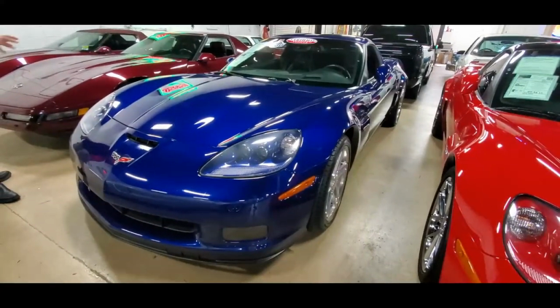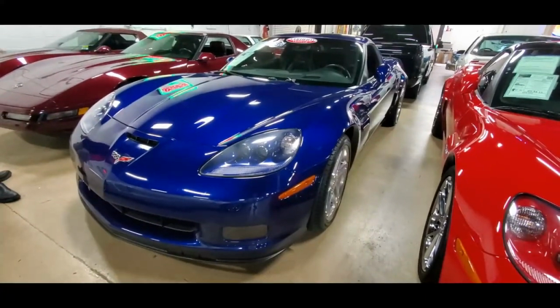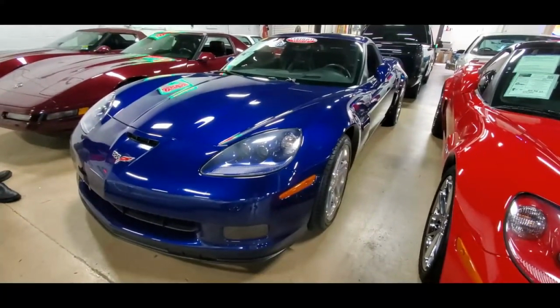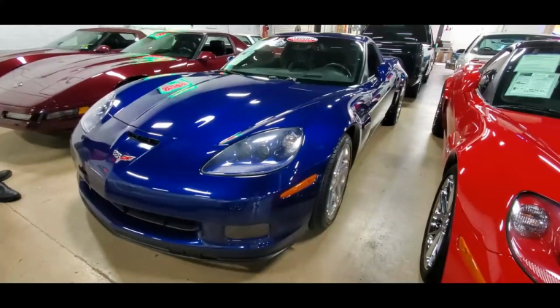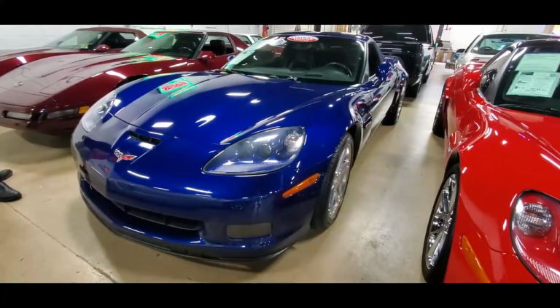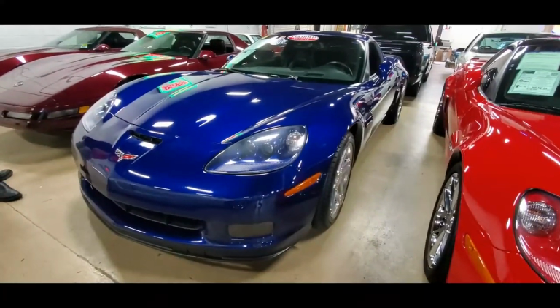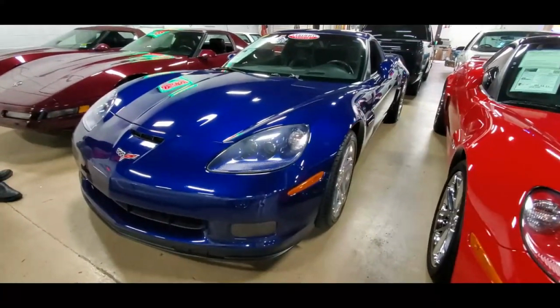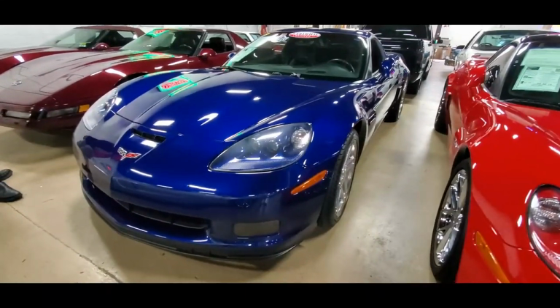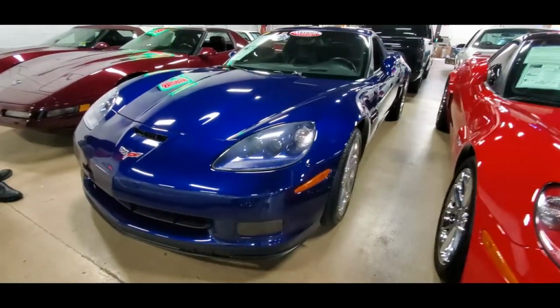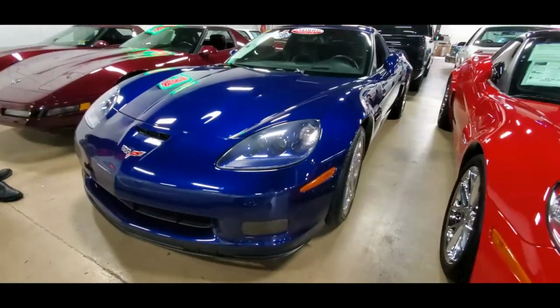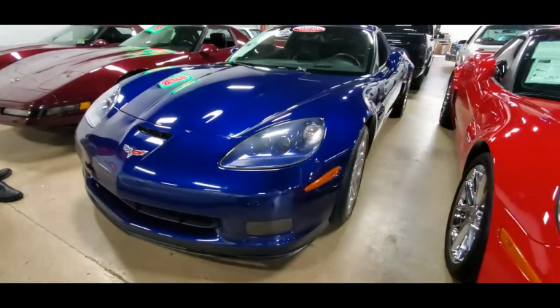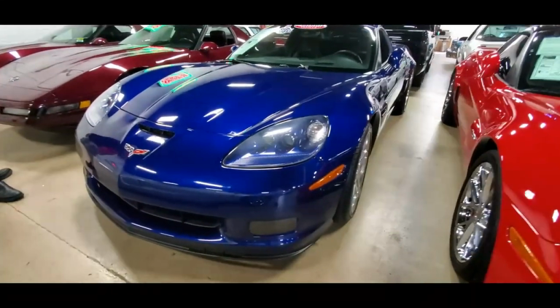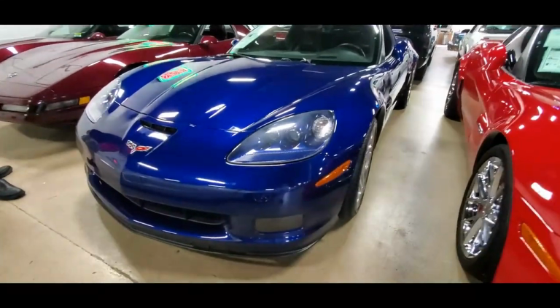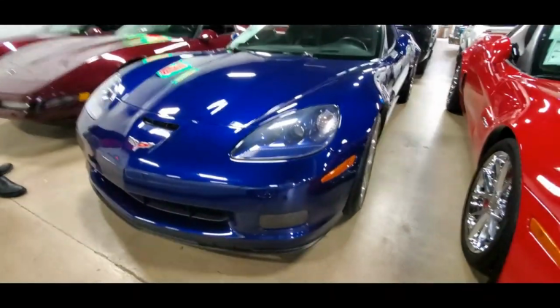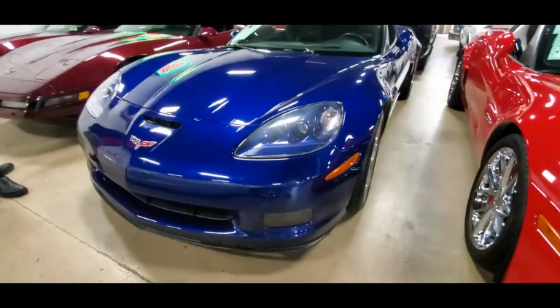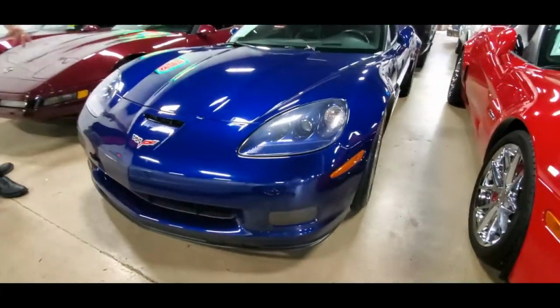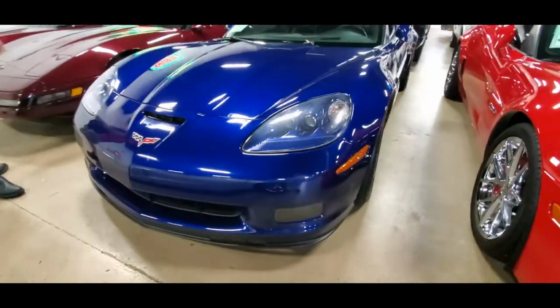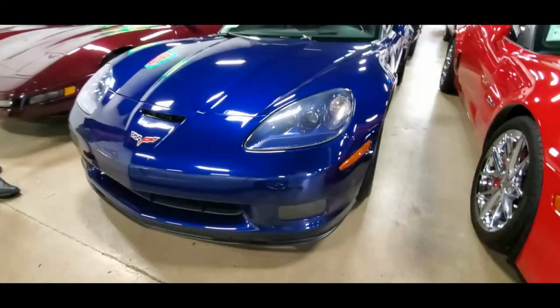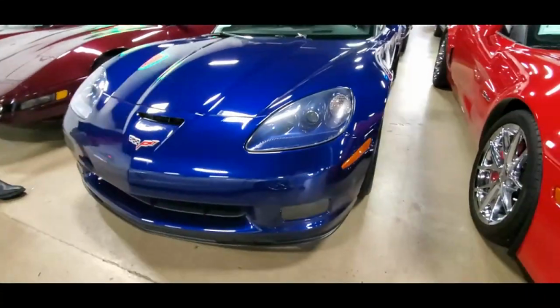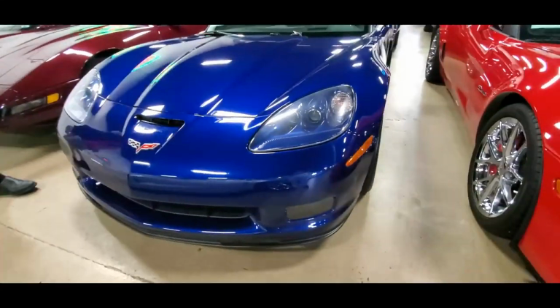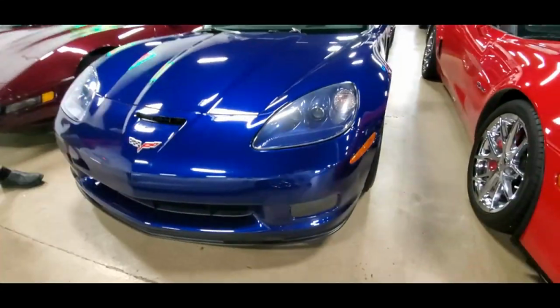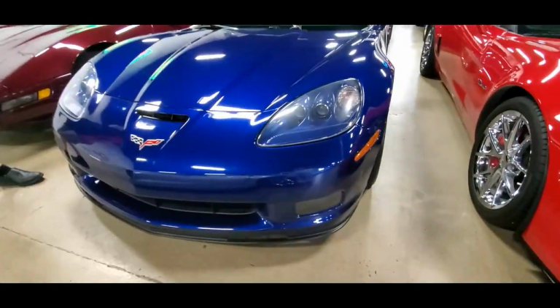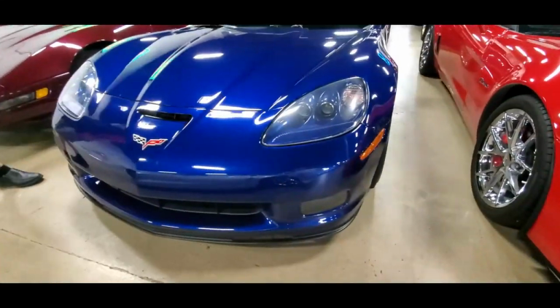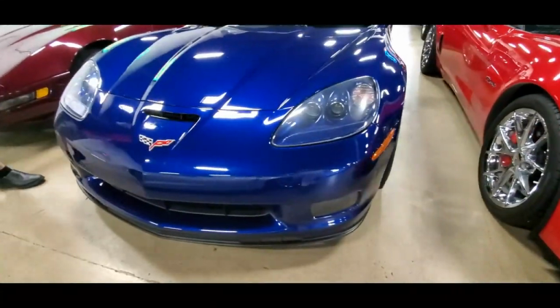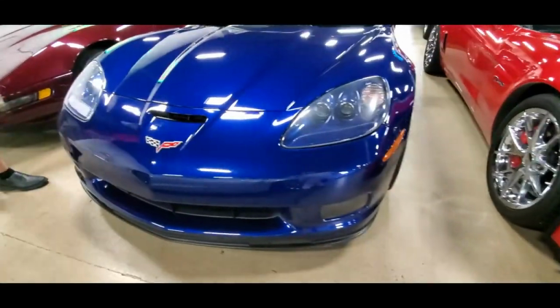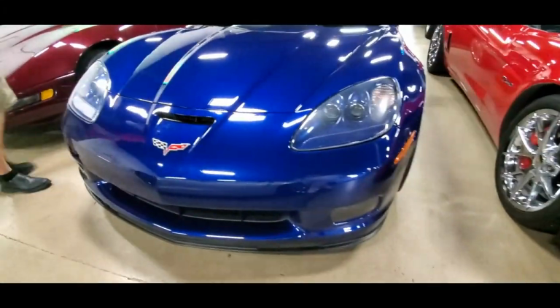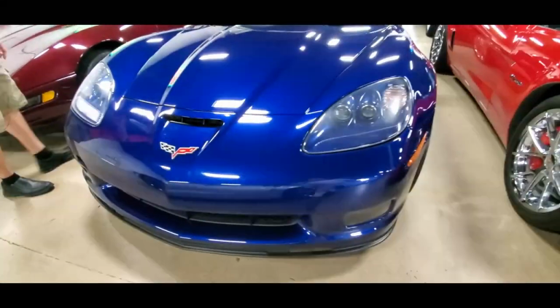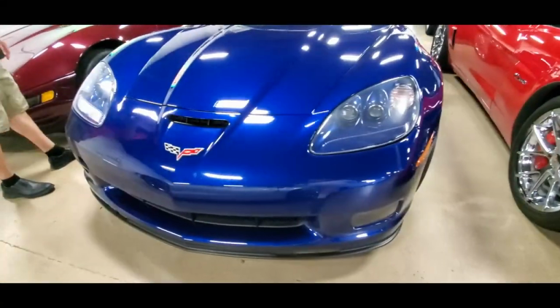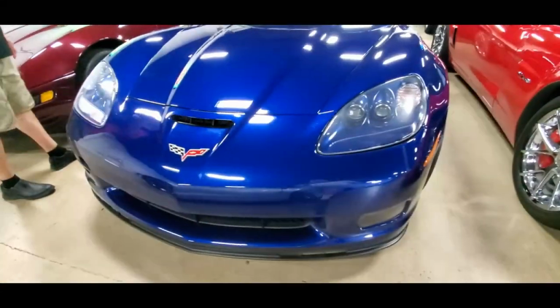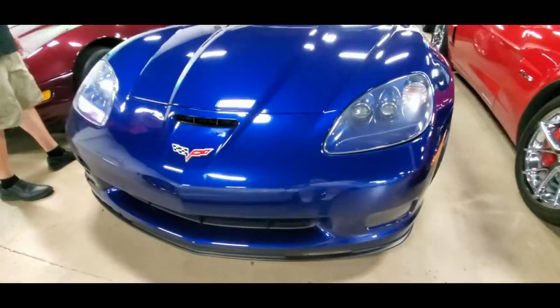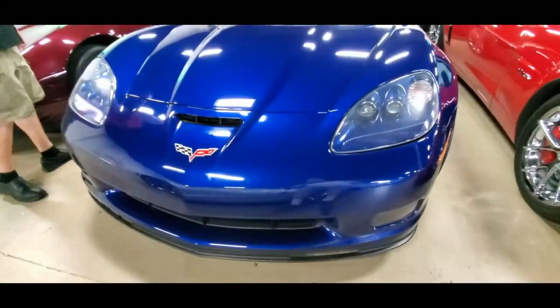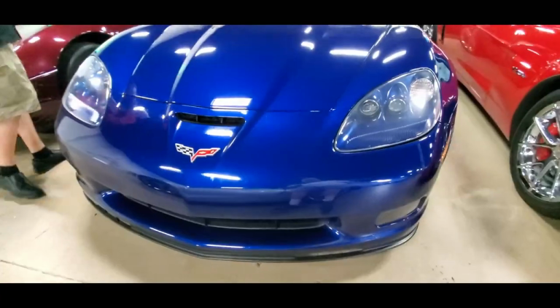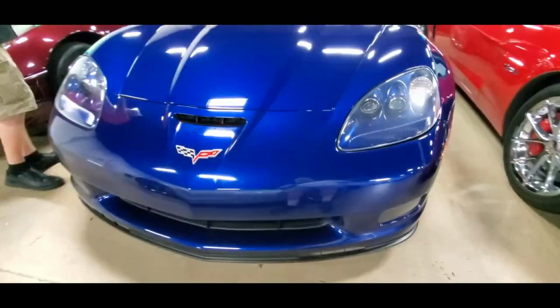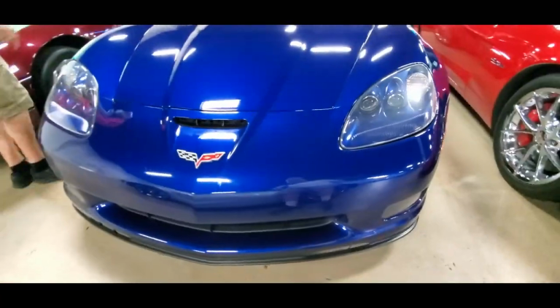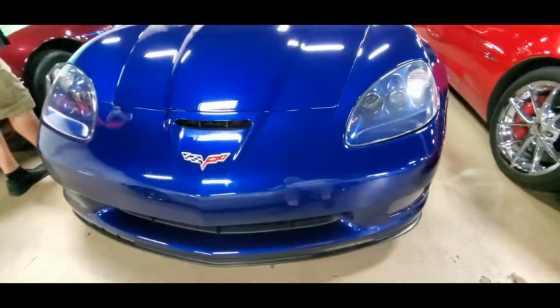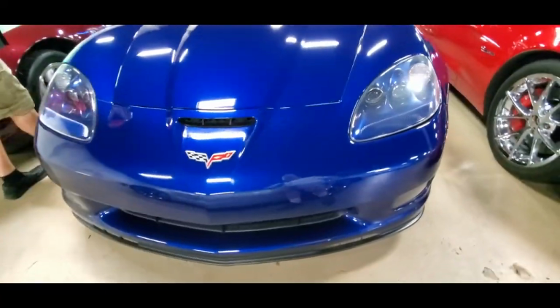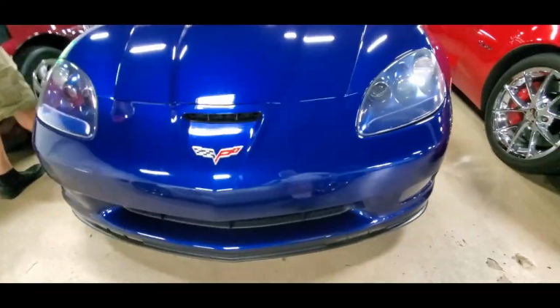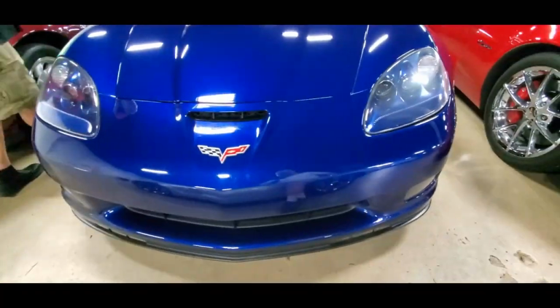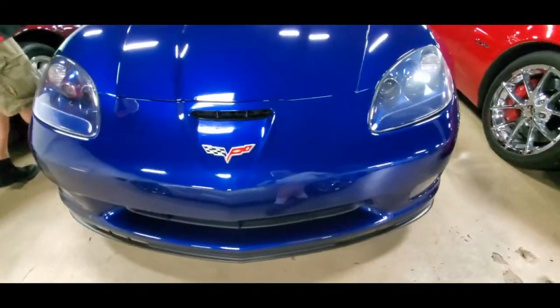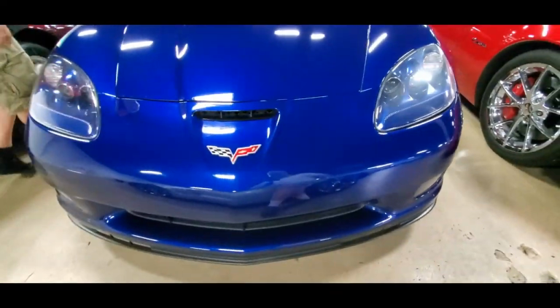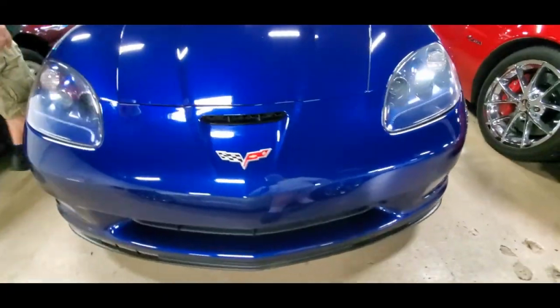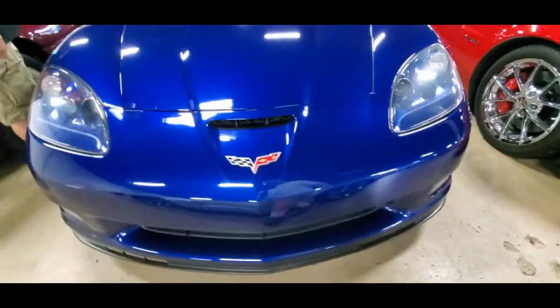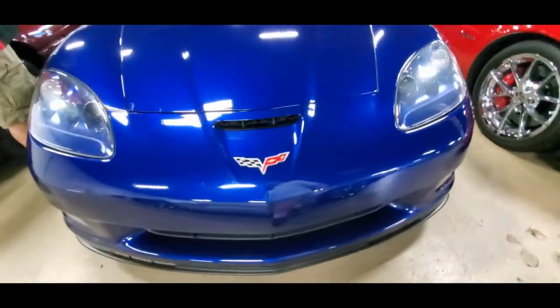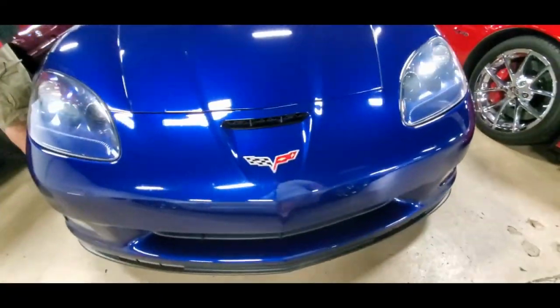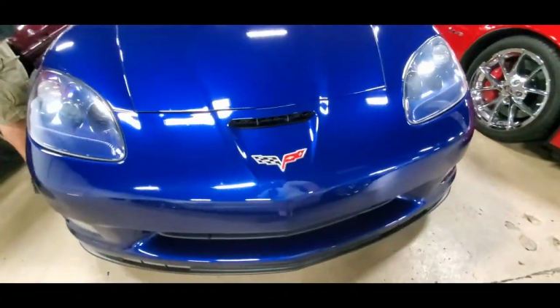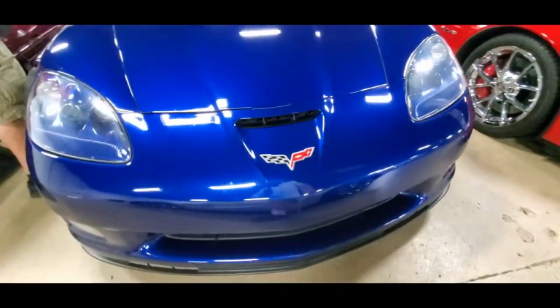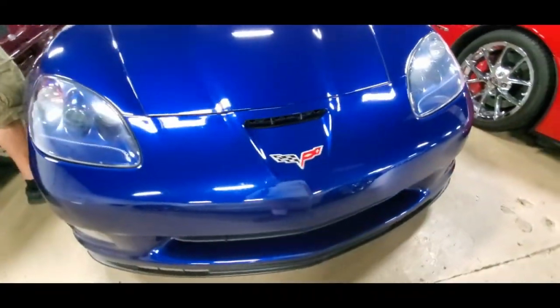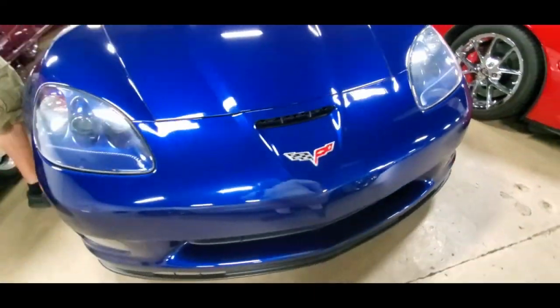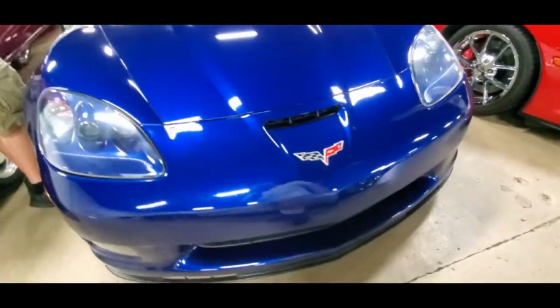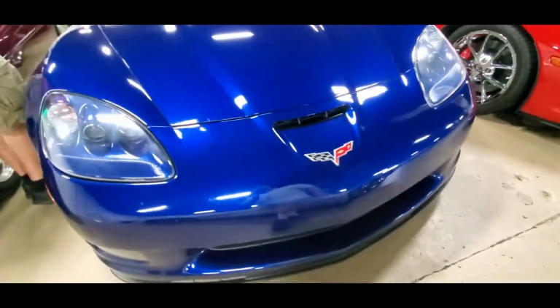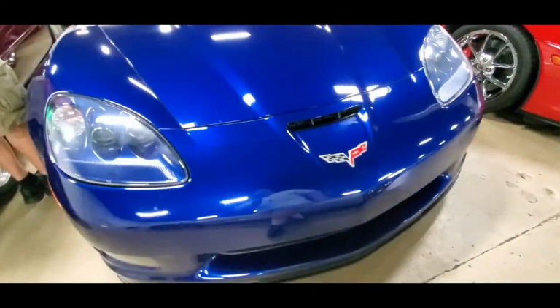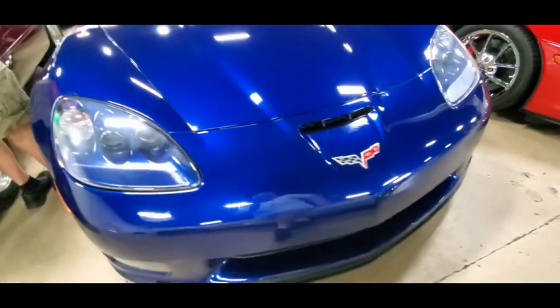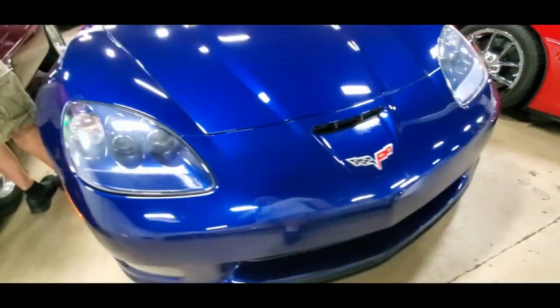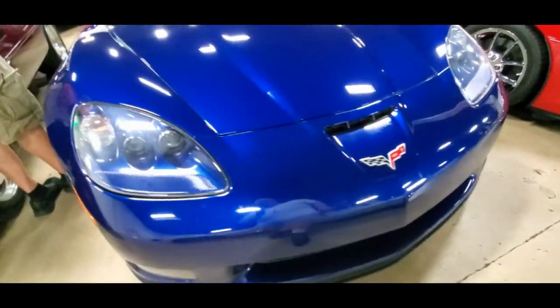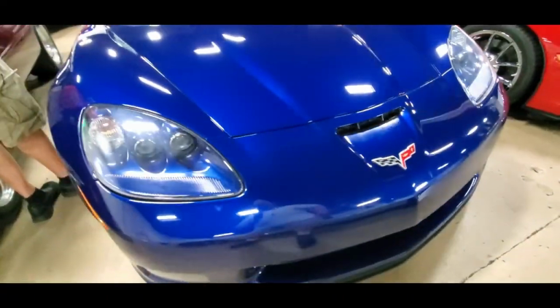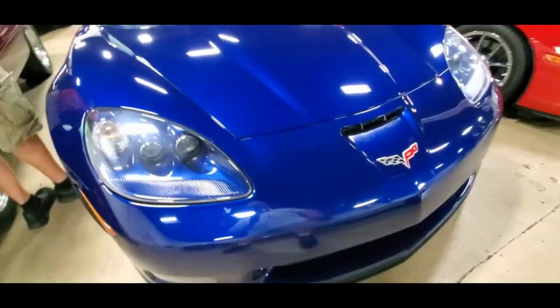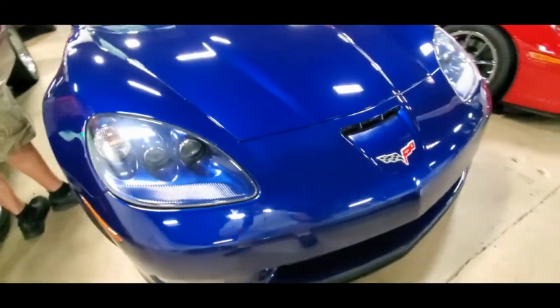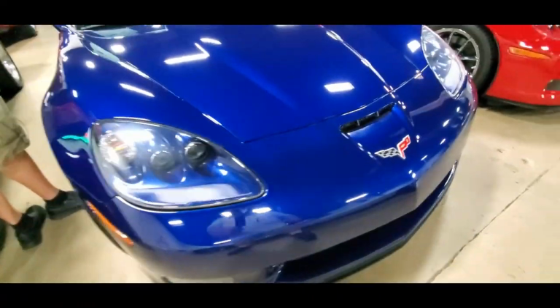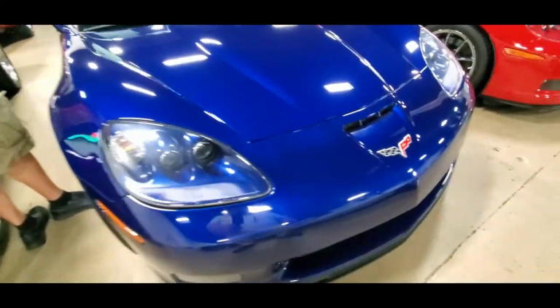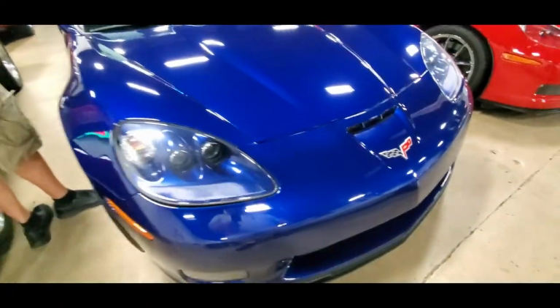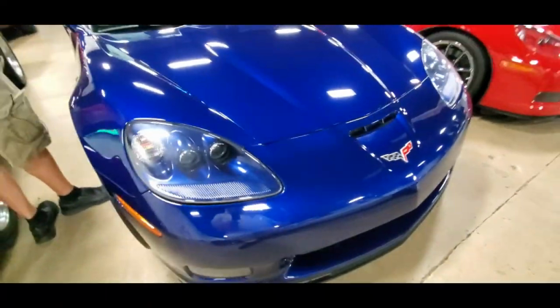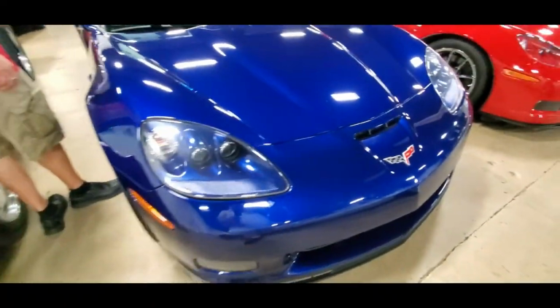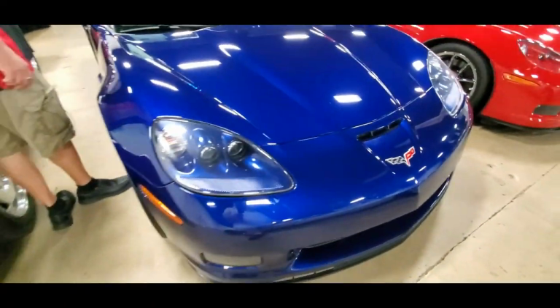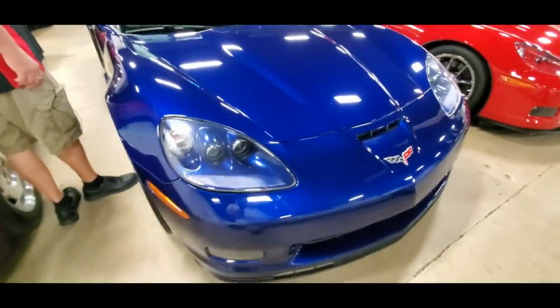The headlights are really clear, the paint is fantastic. It's got the two-tone gray shades of interior. That's just a lovely car.